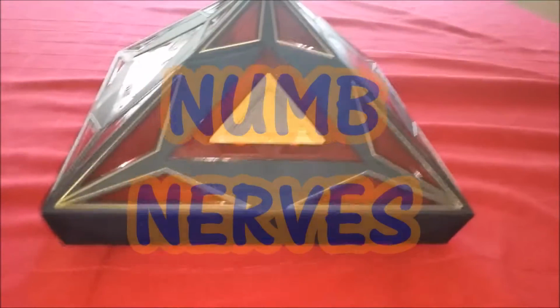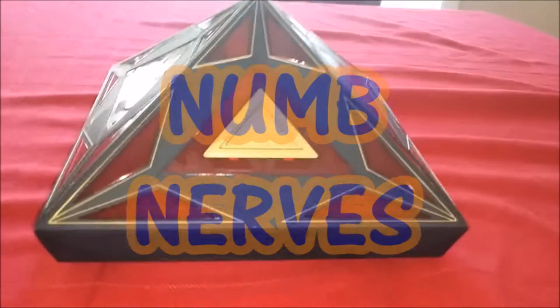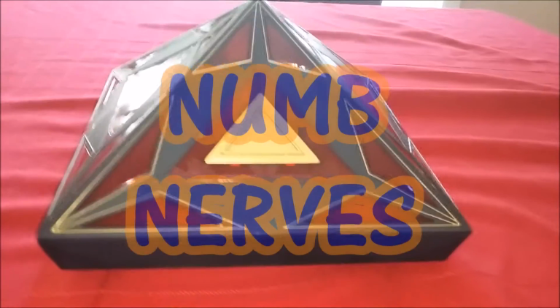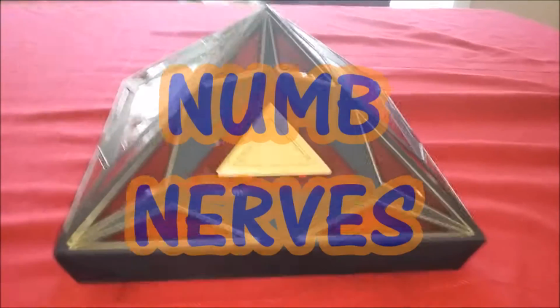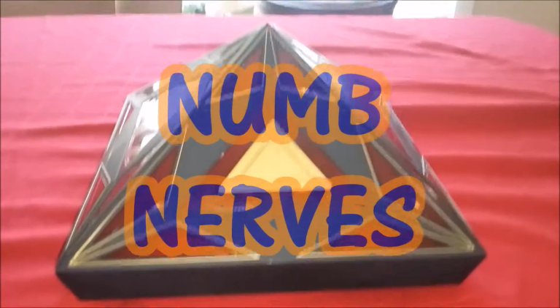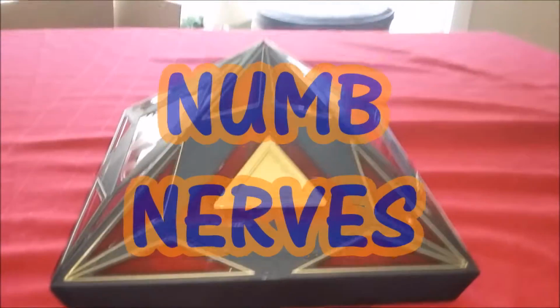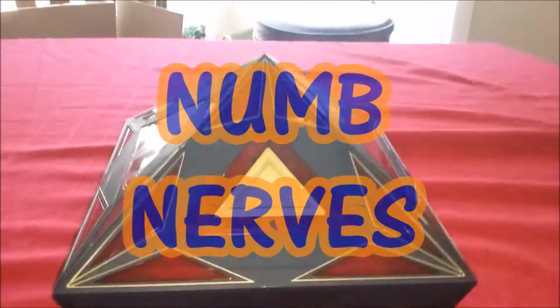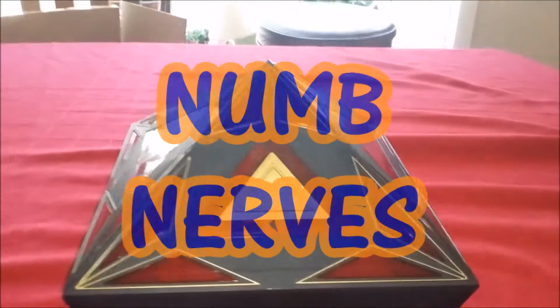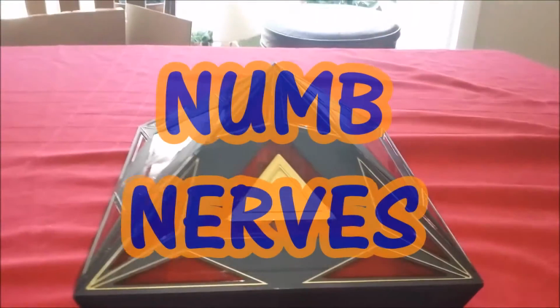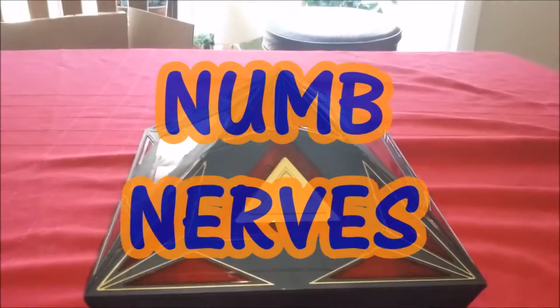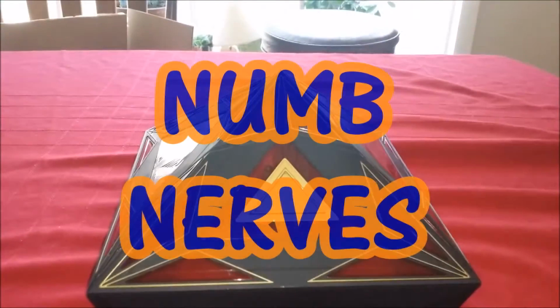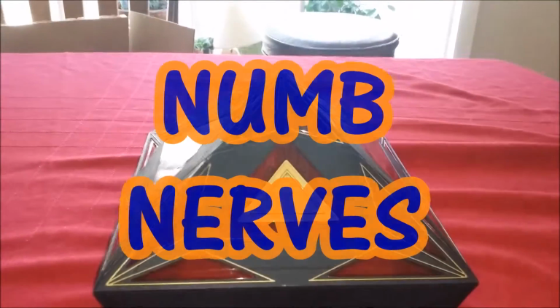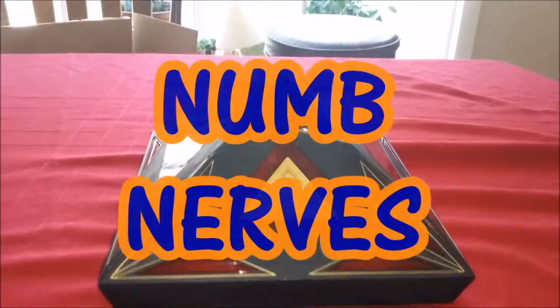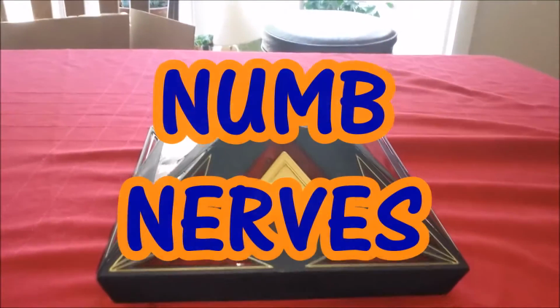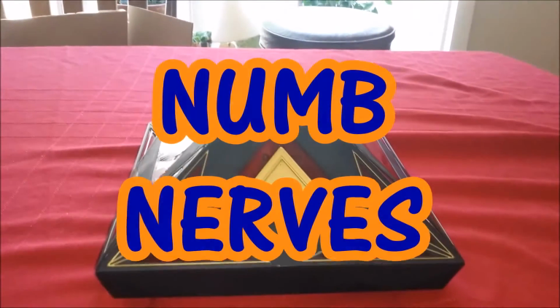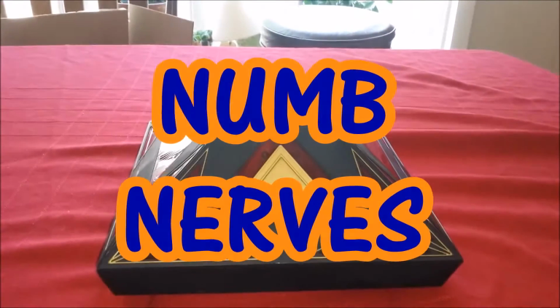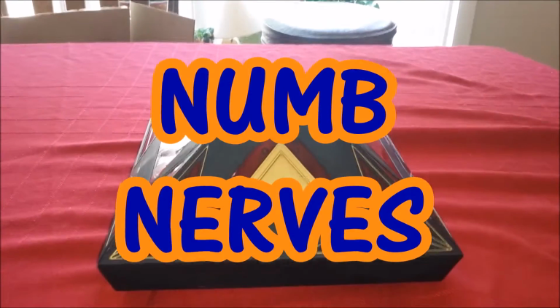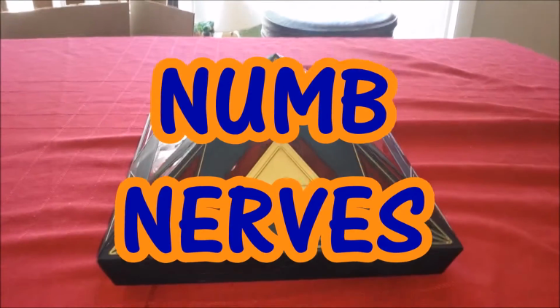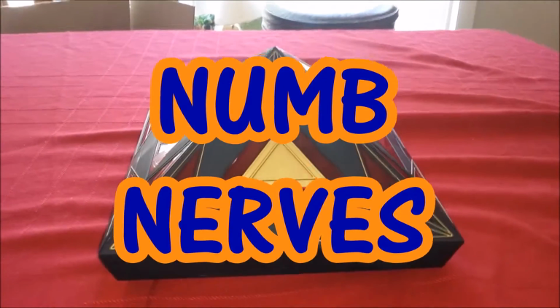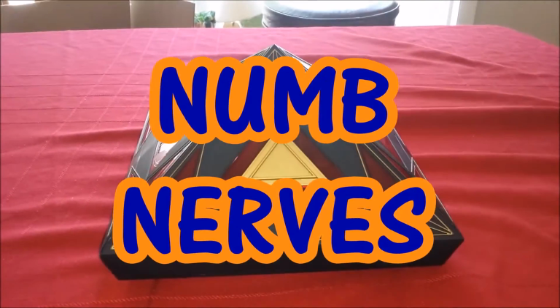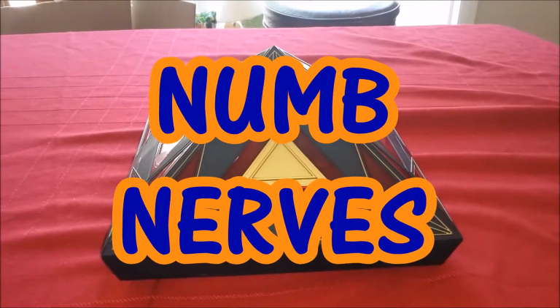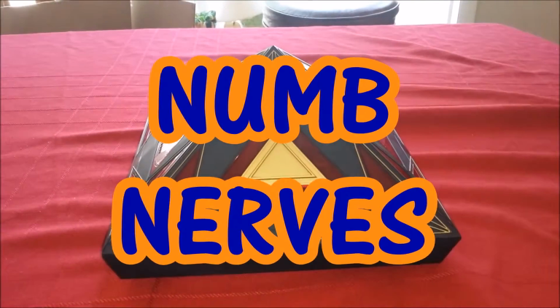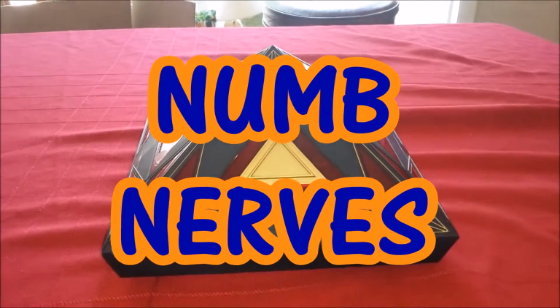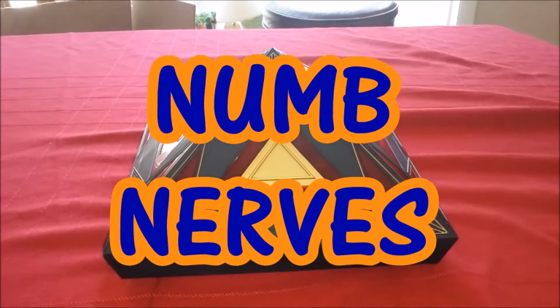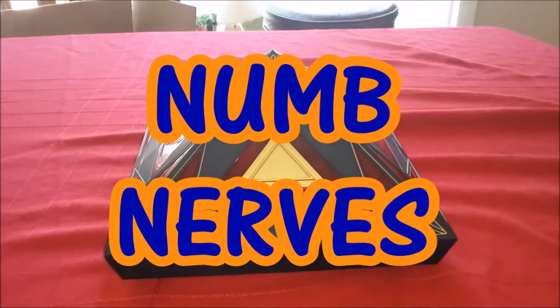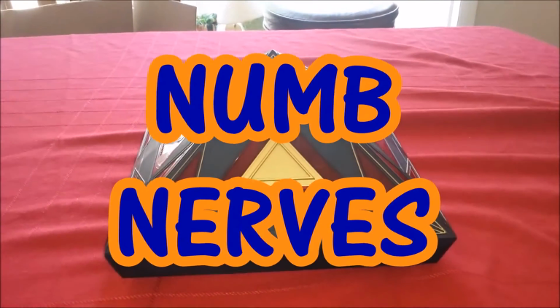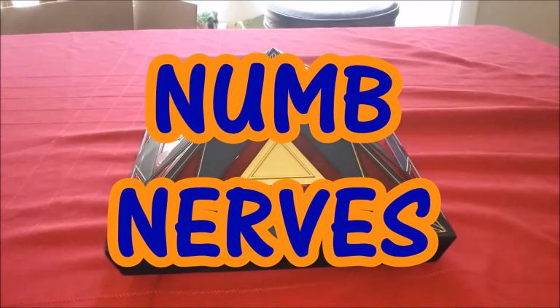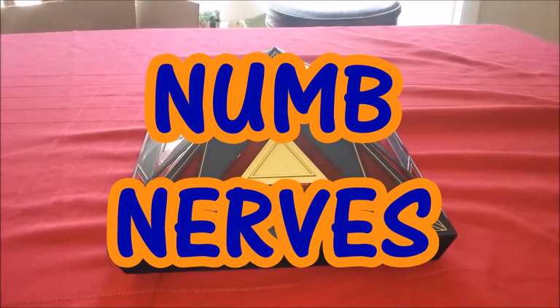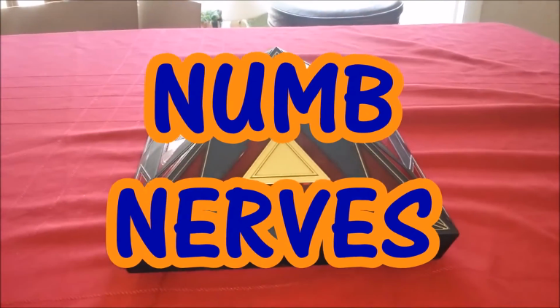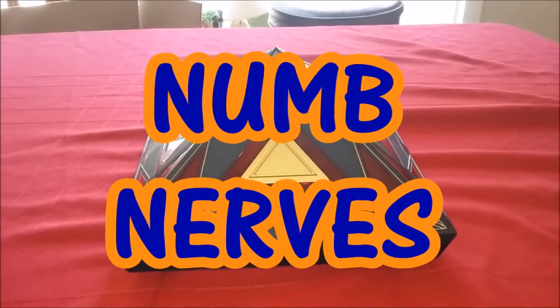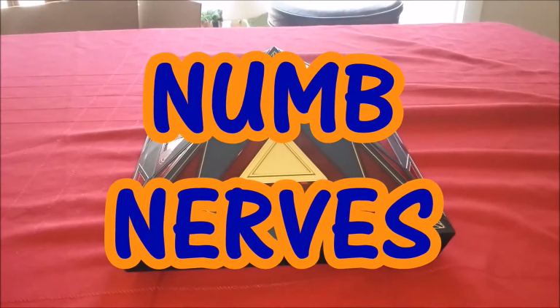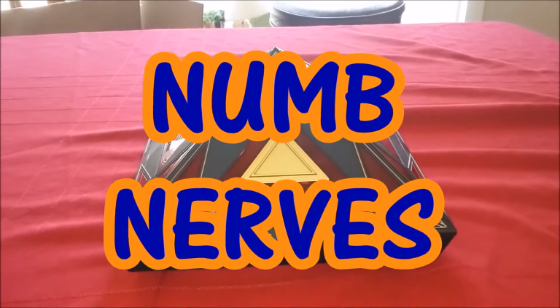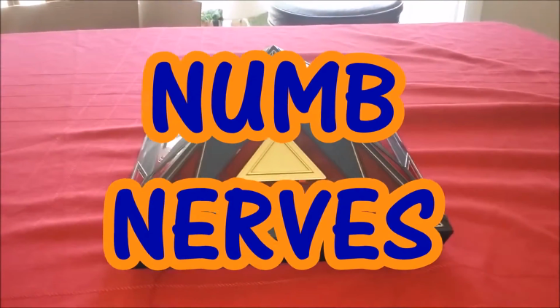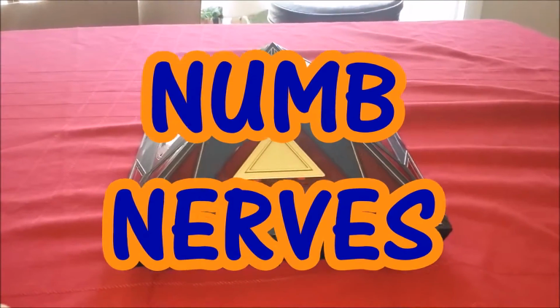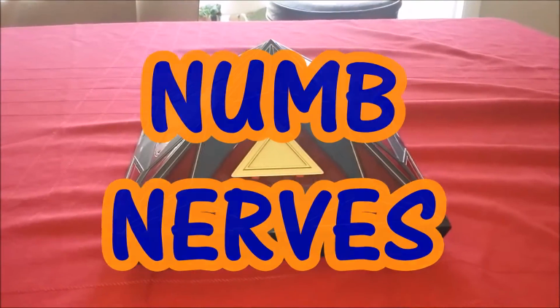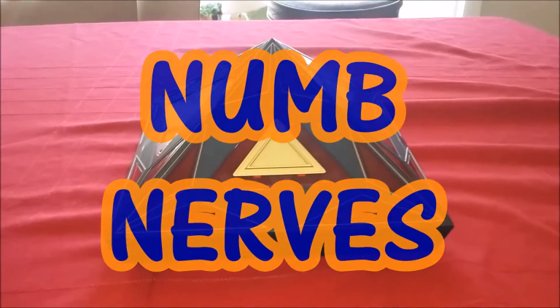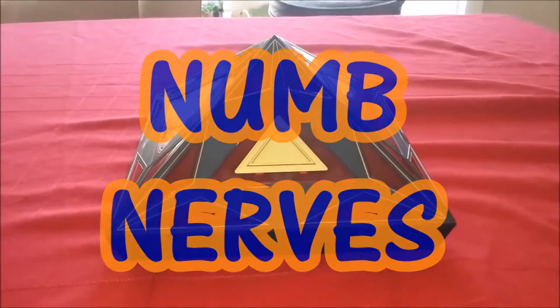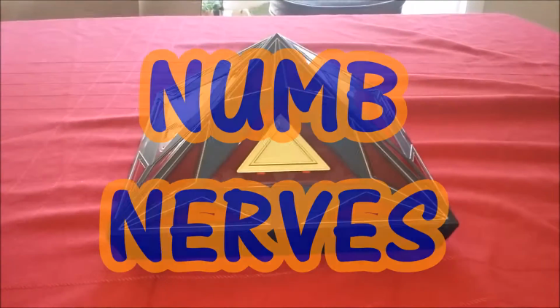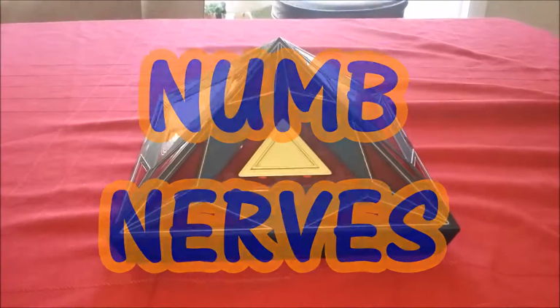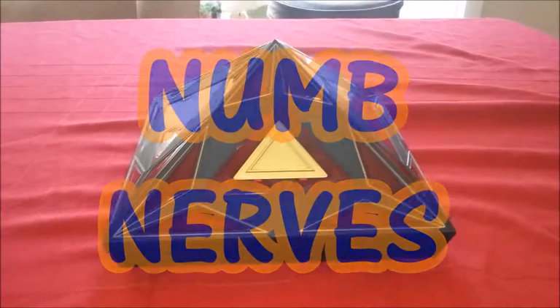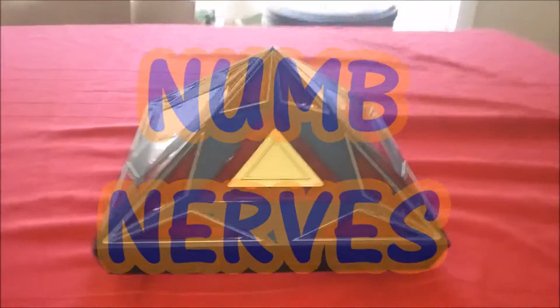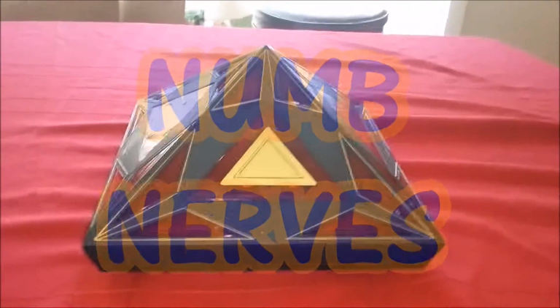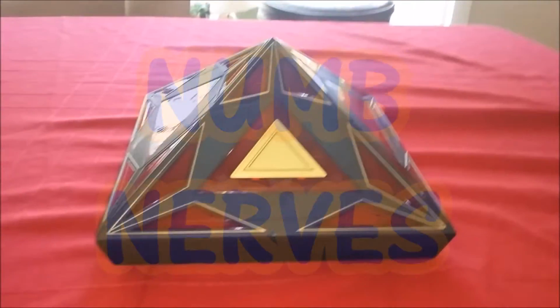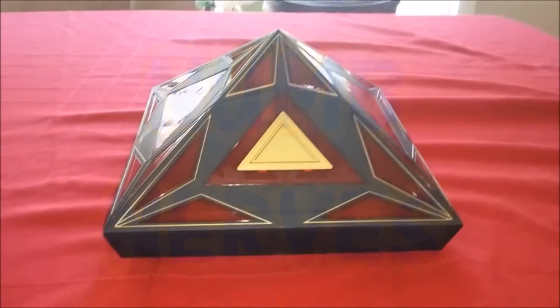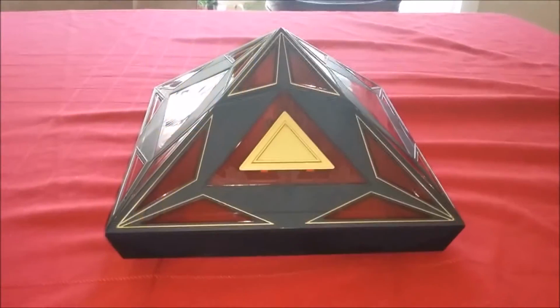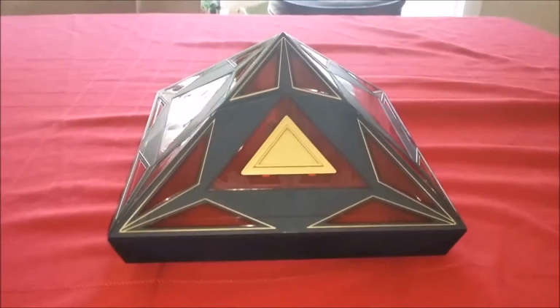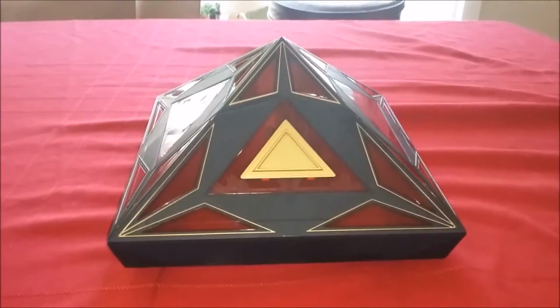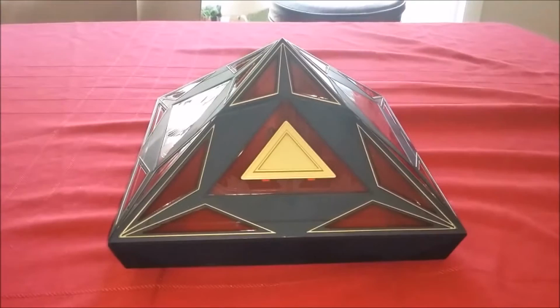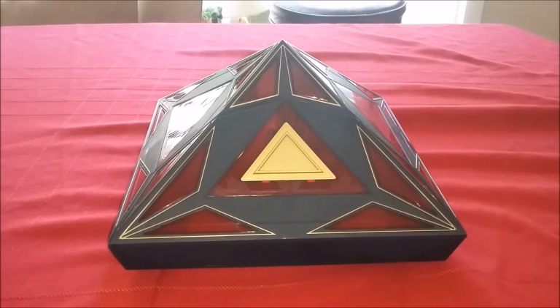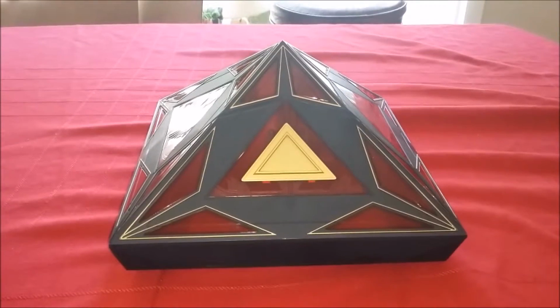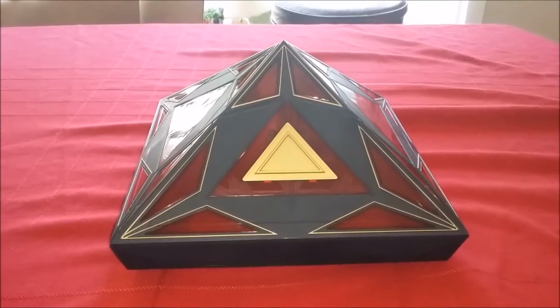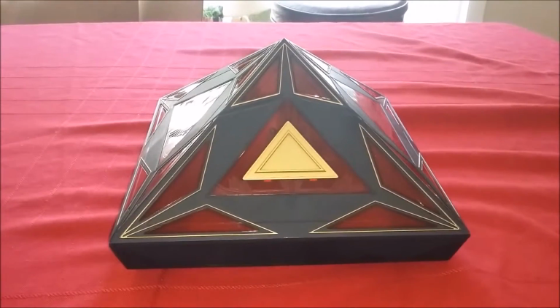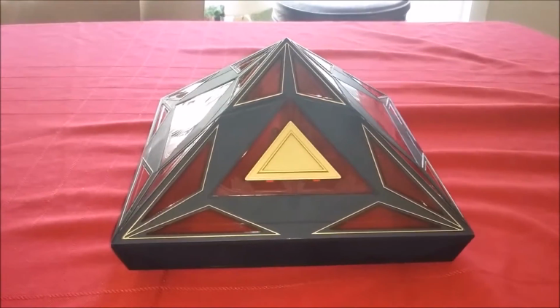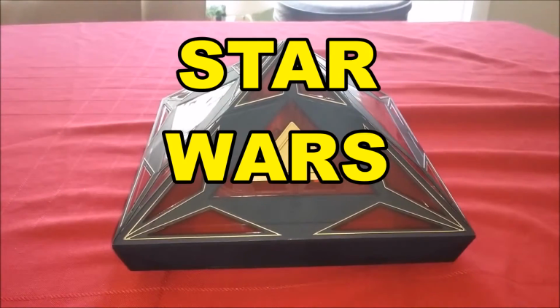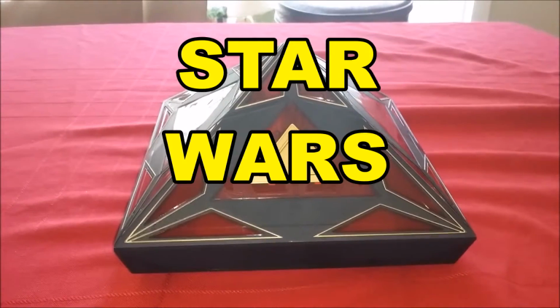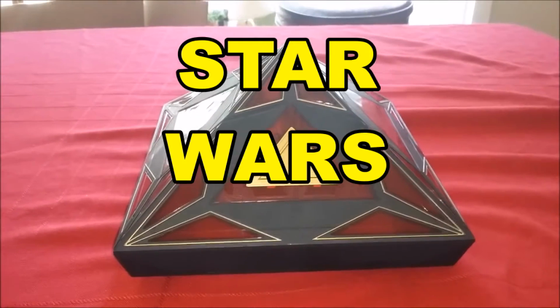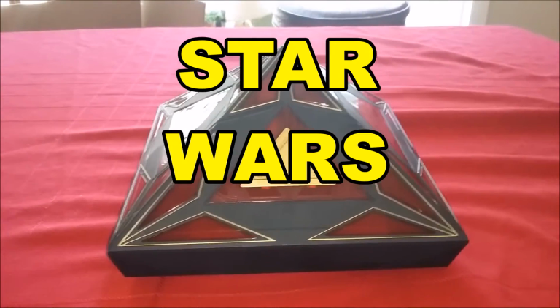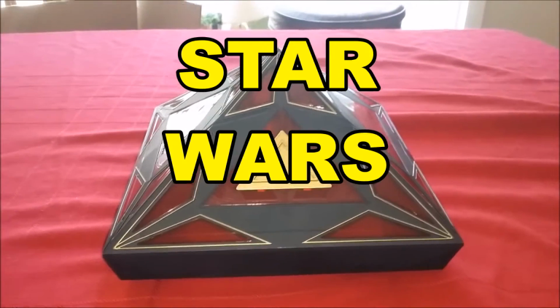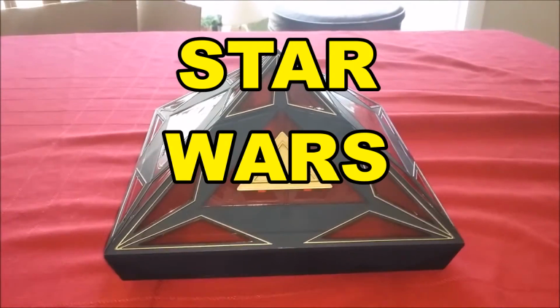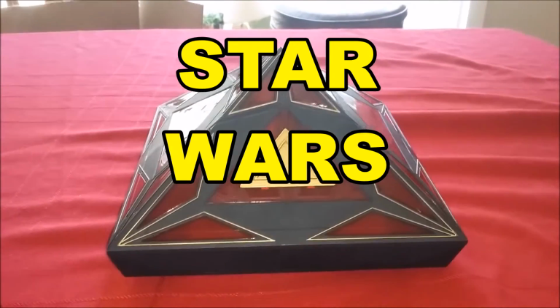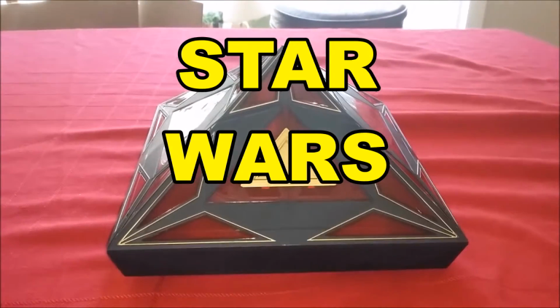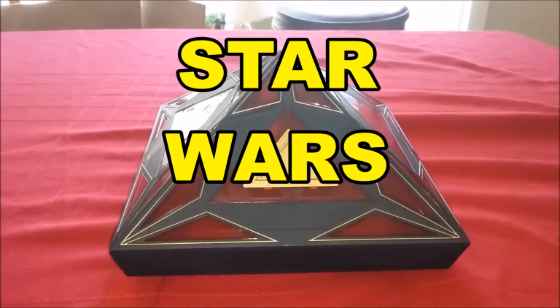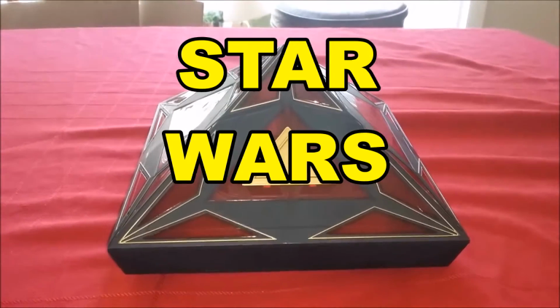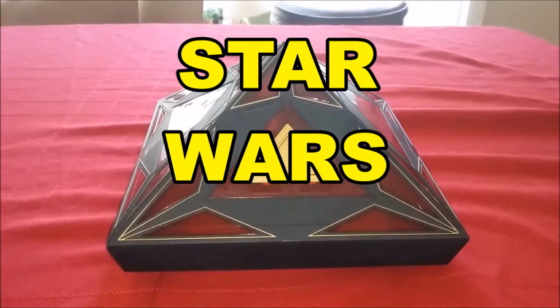Hey guys, what's up? It's NoNorce coming at you again. I got a cool collector's item — it's a Star Wars Book of the Sith.